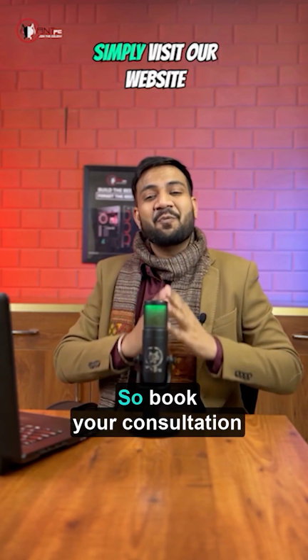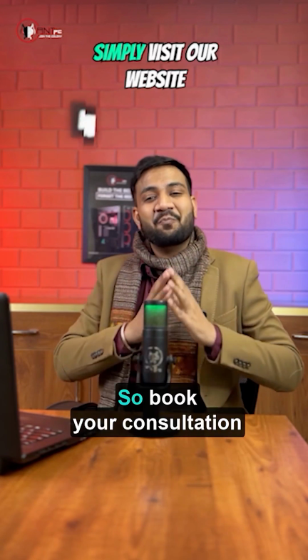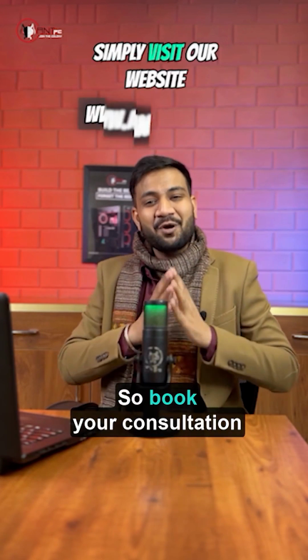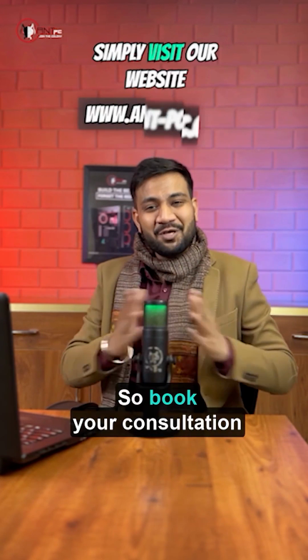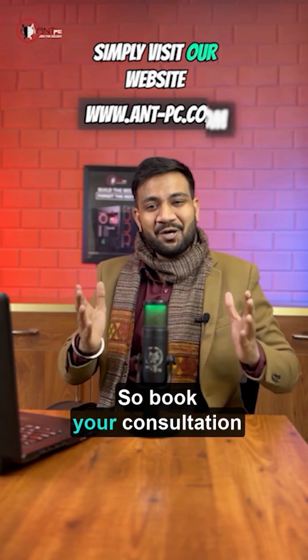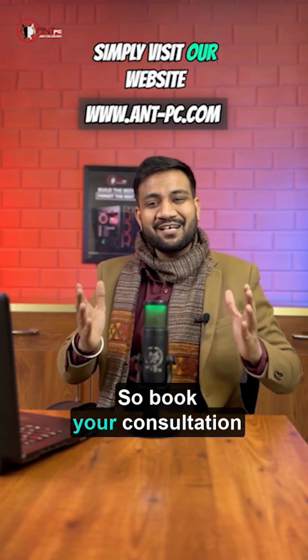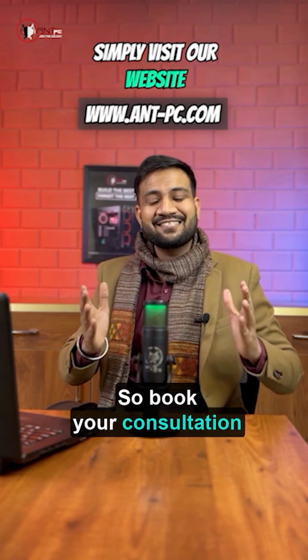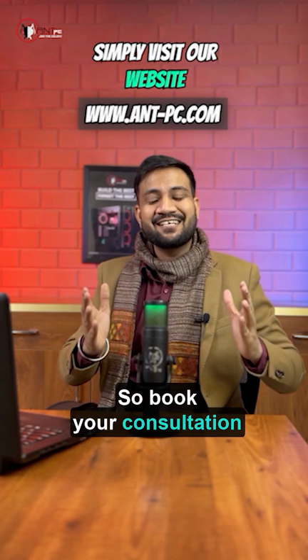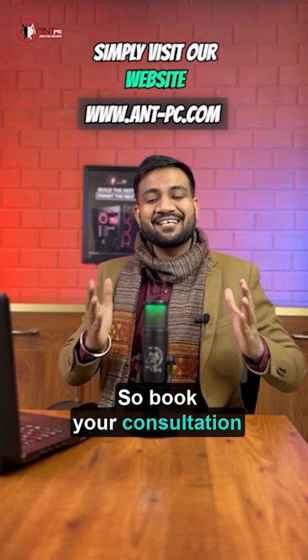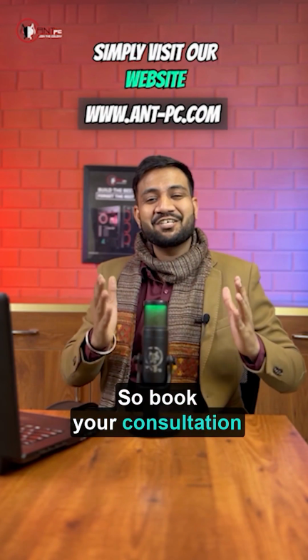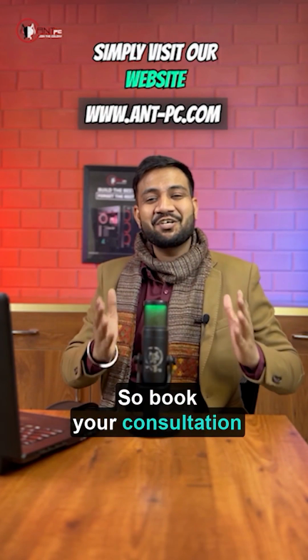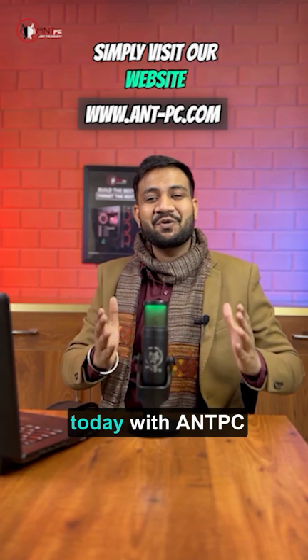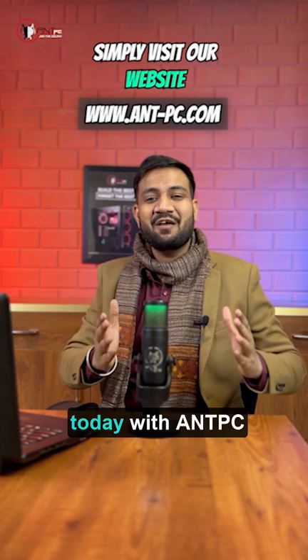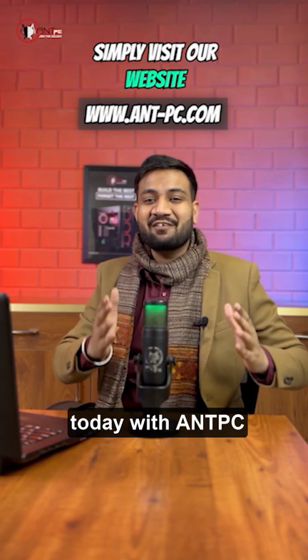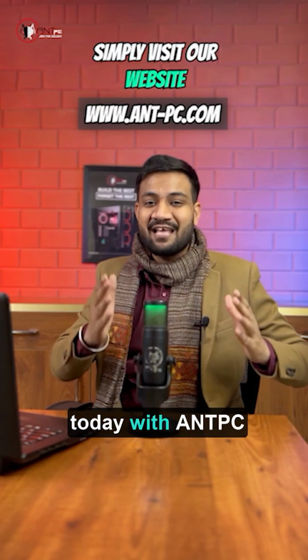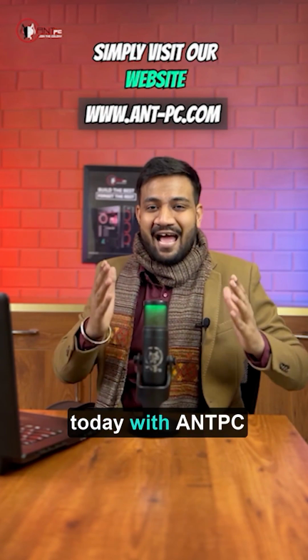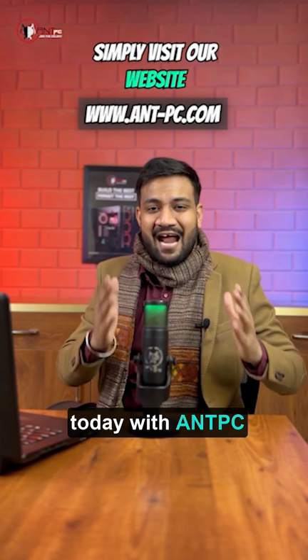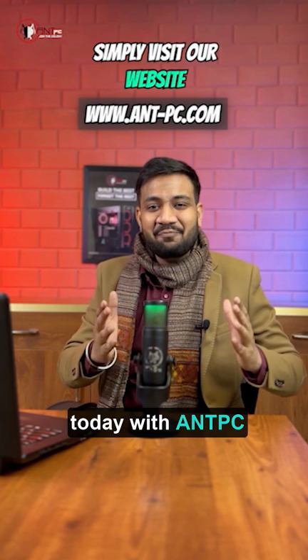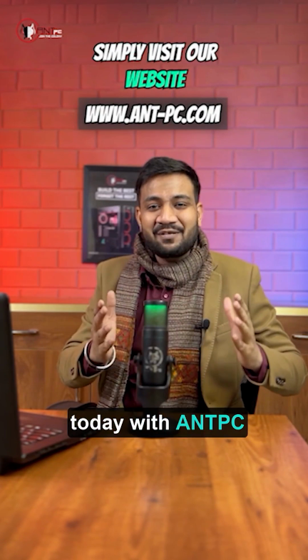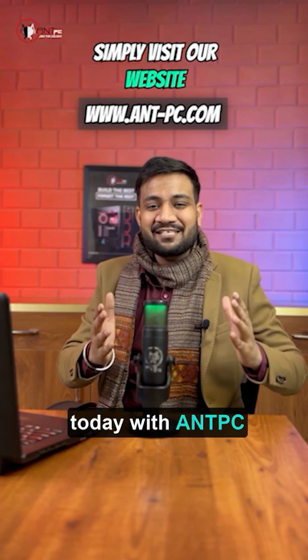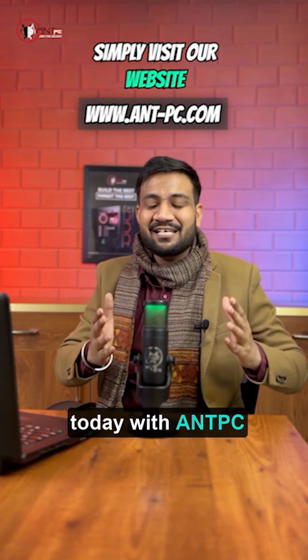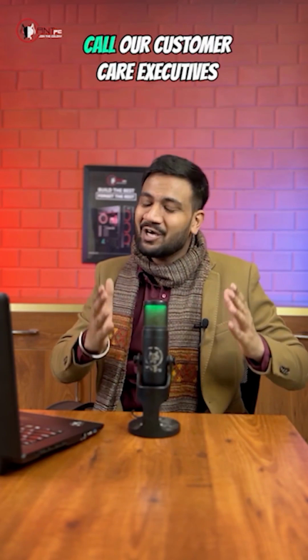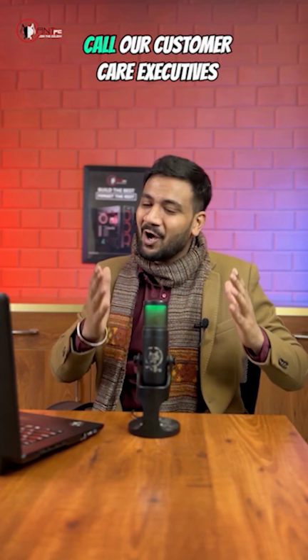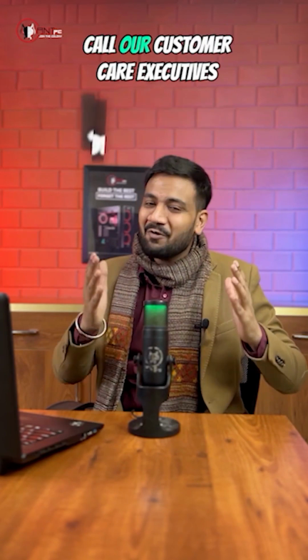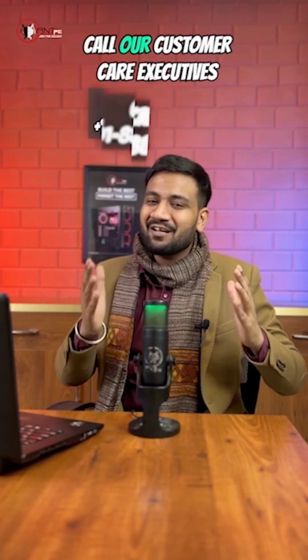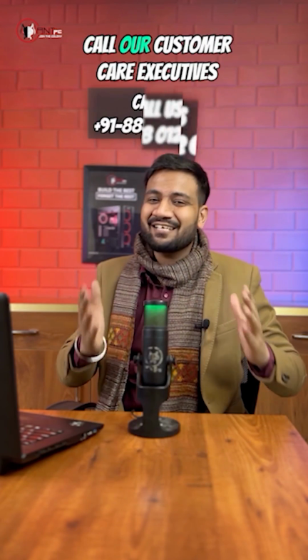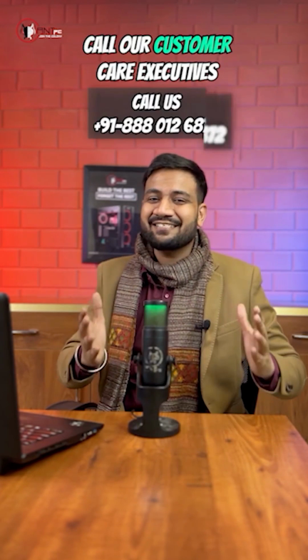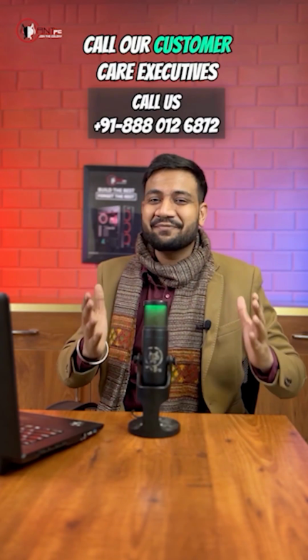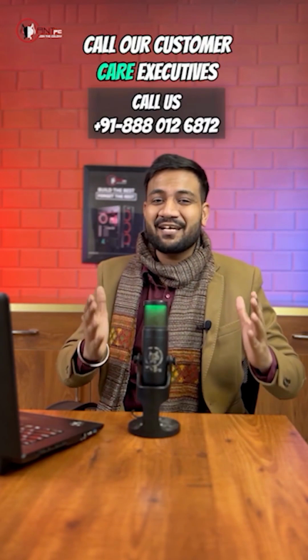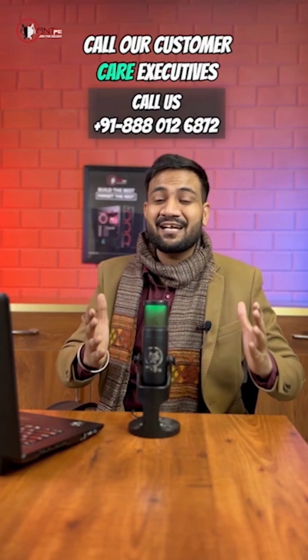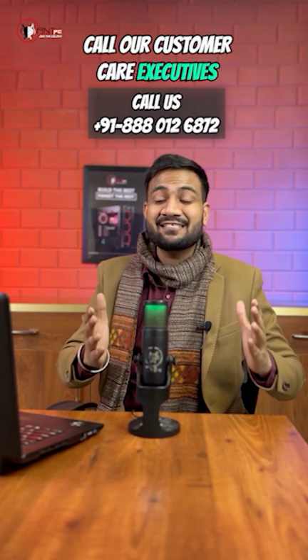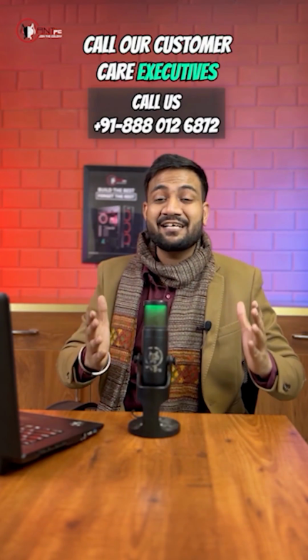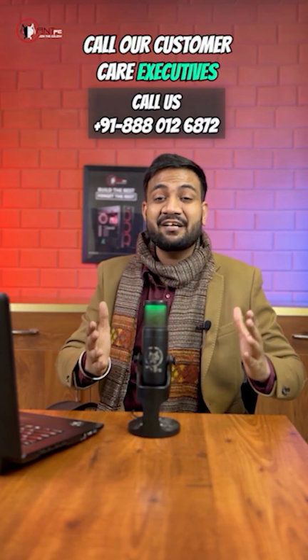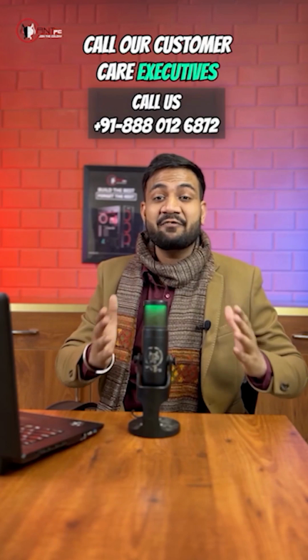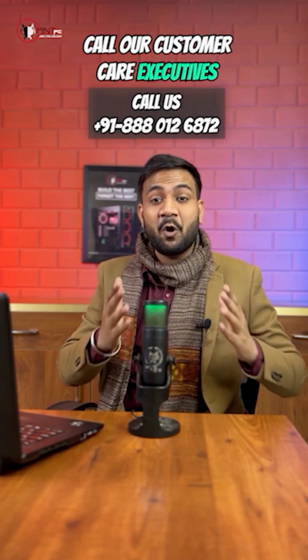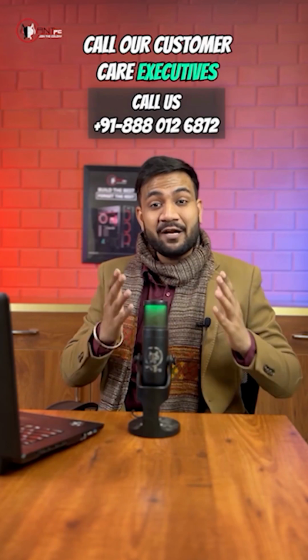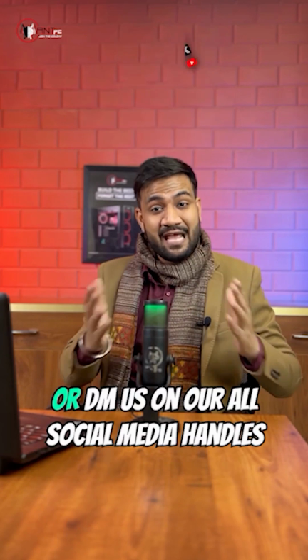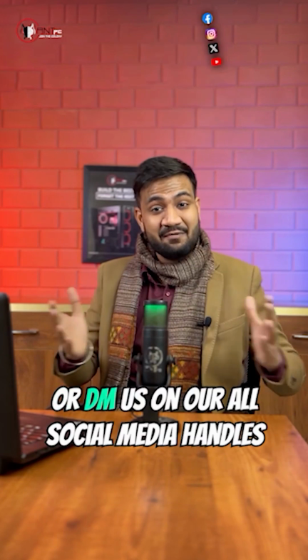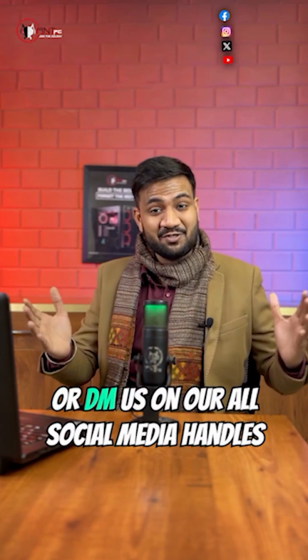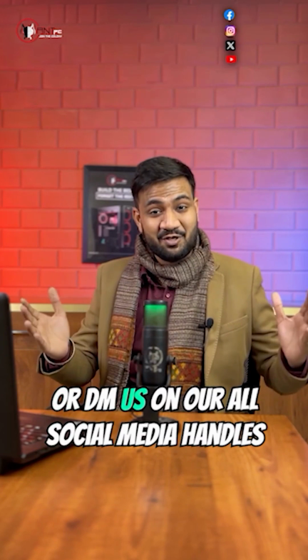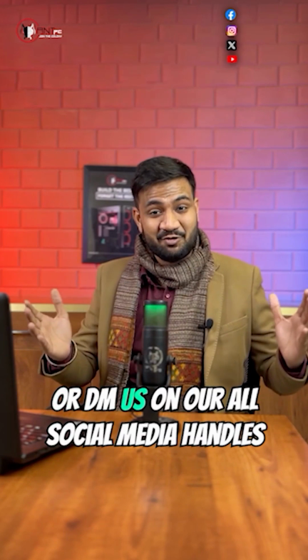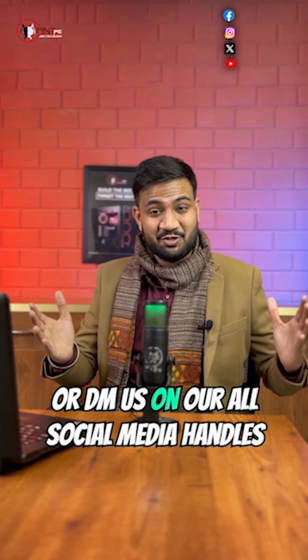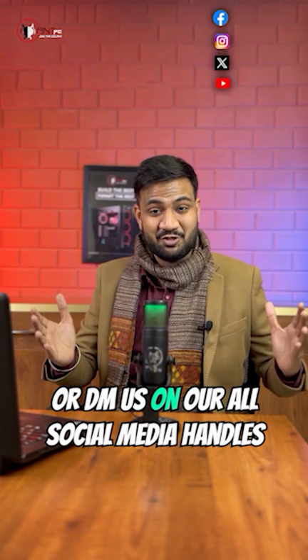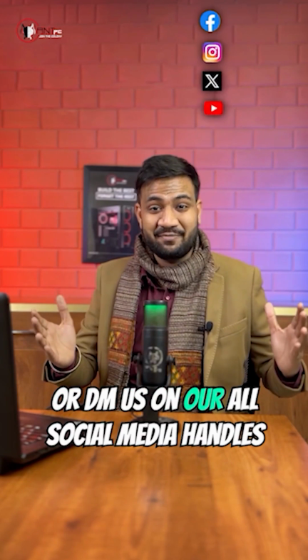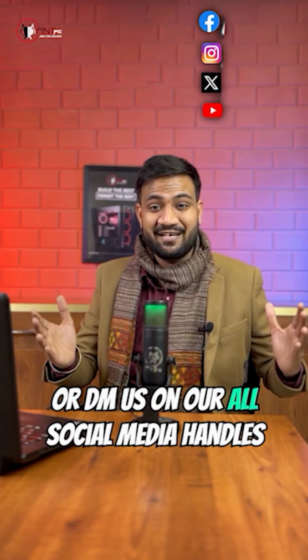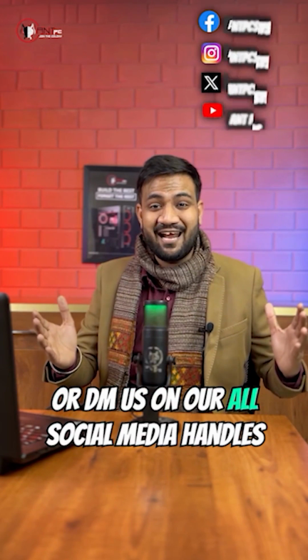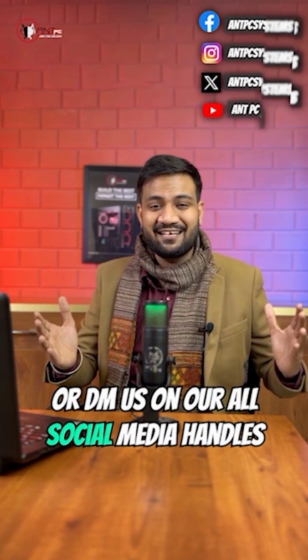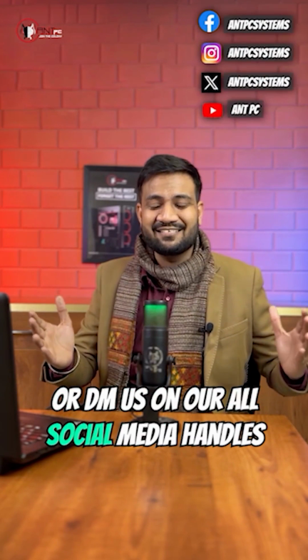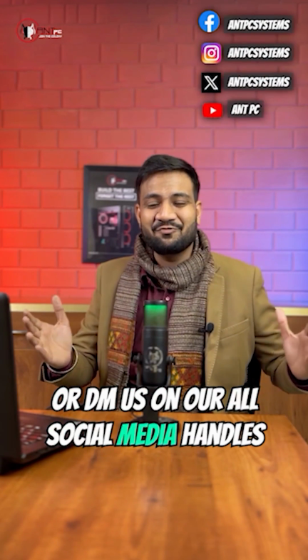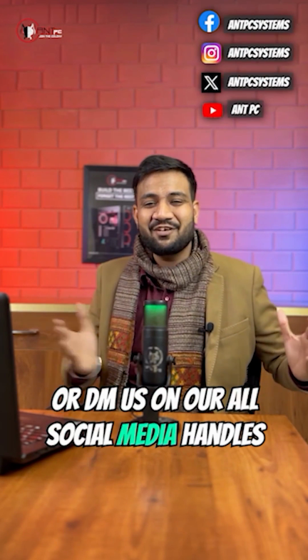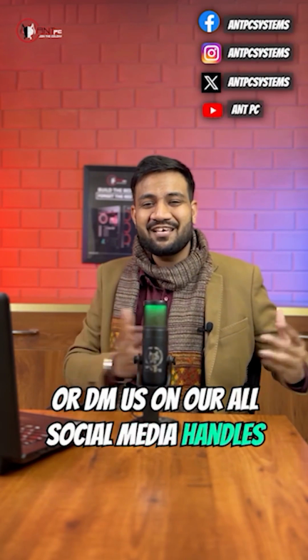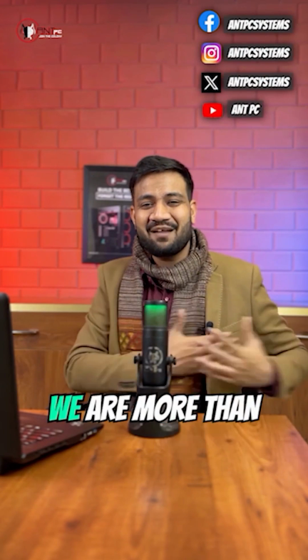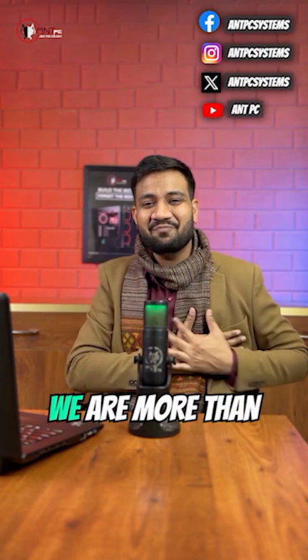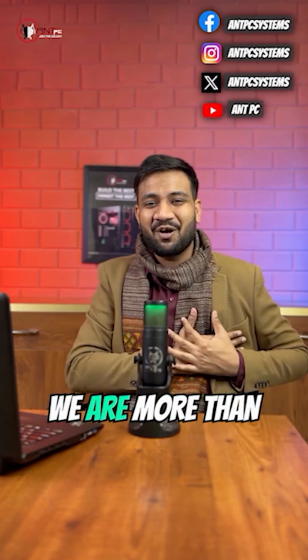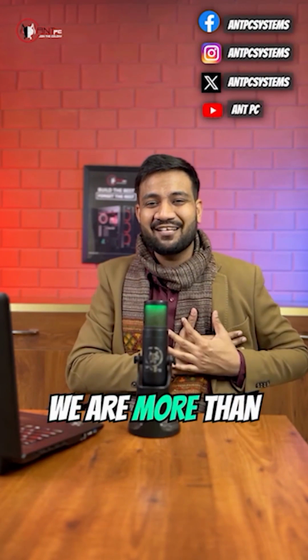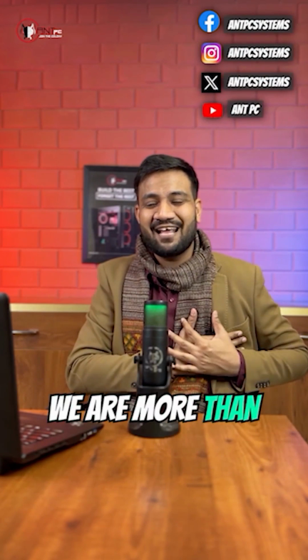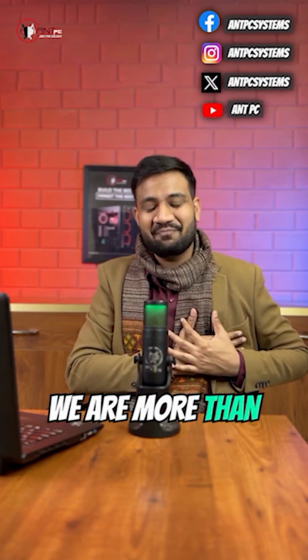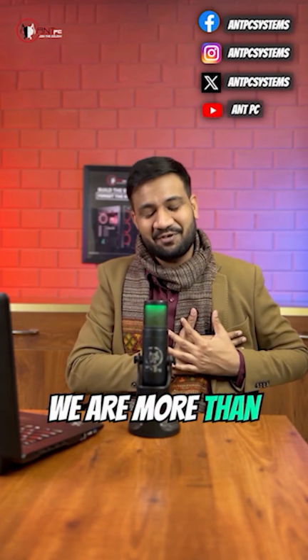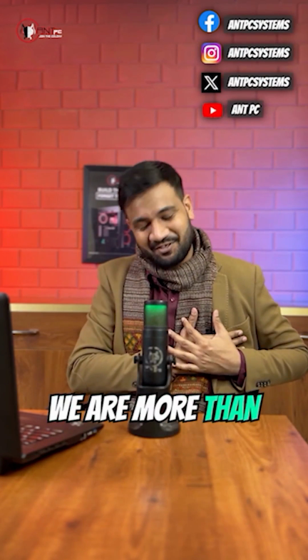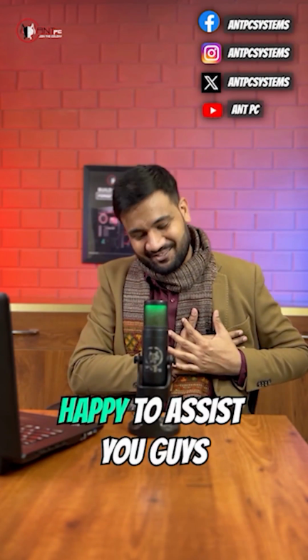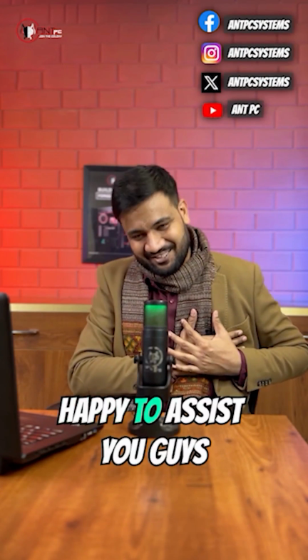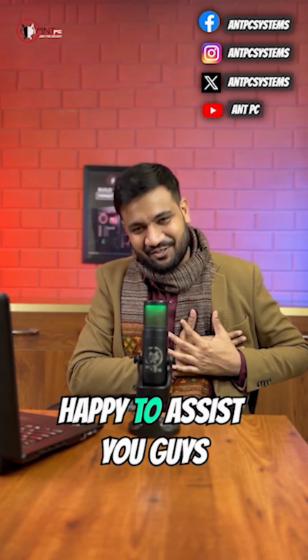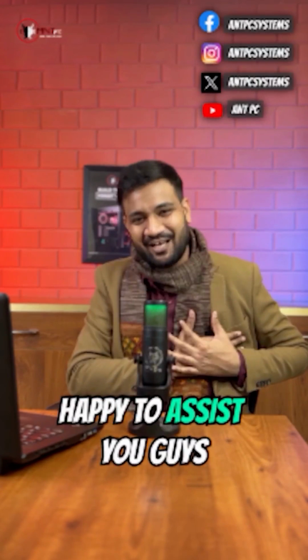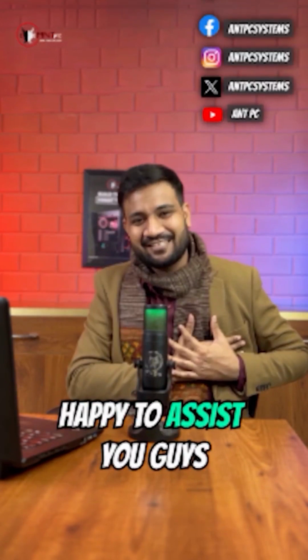So book your consultation today with NPC — call our executive or DM us on our social media handles. We are more than happy to assist you.